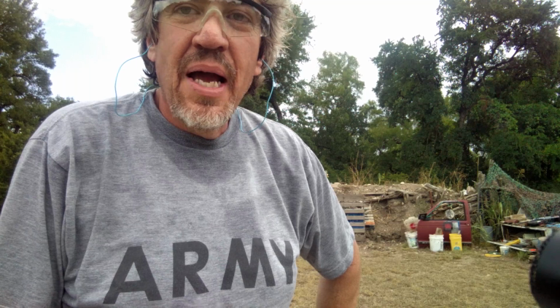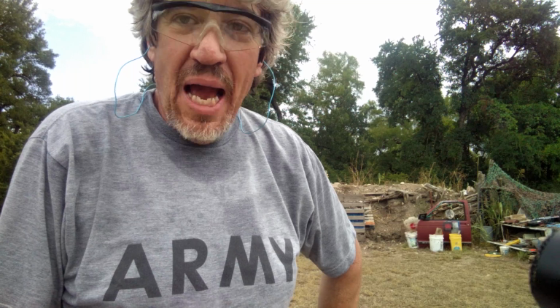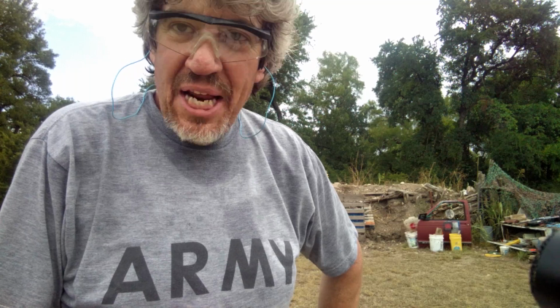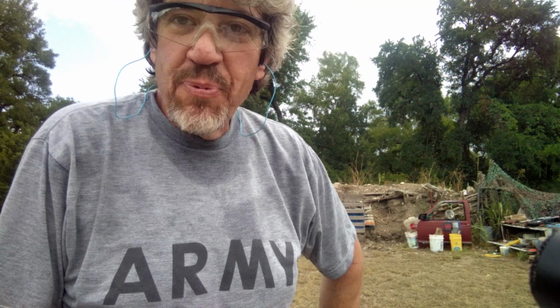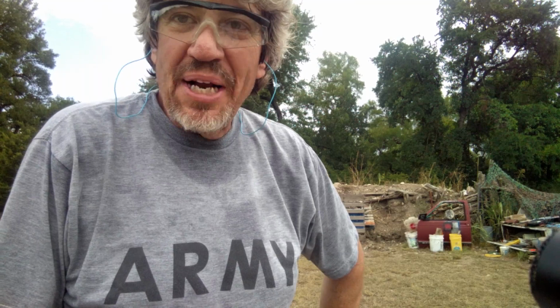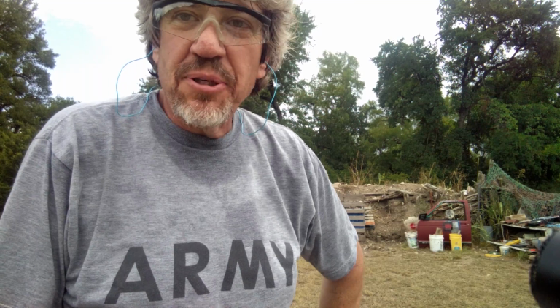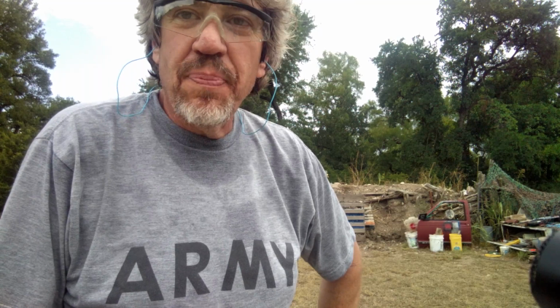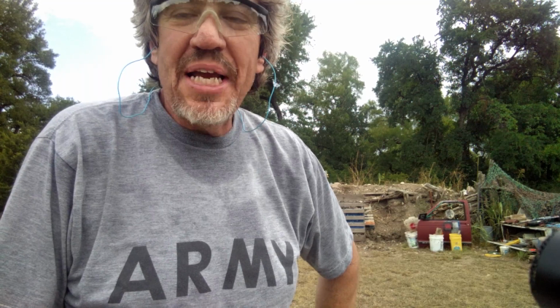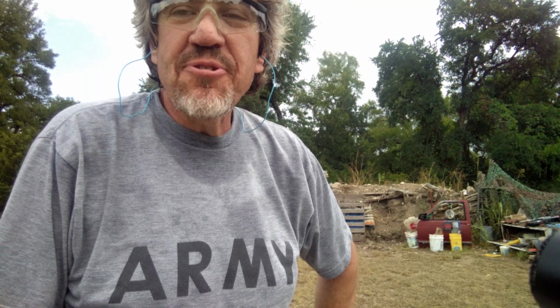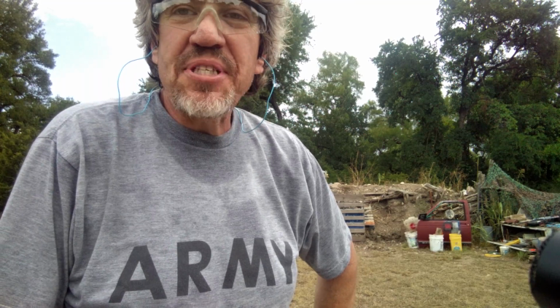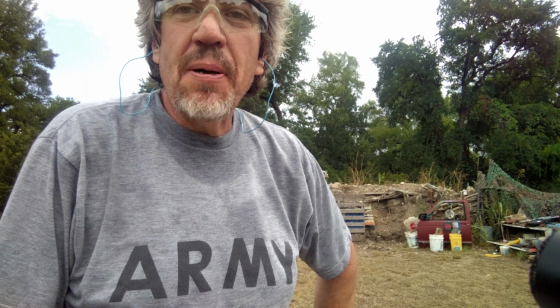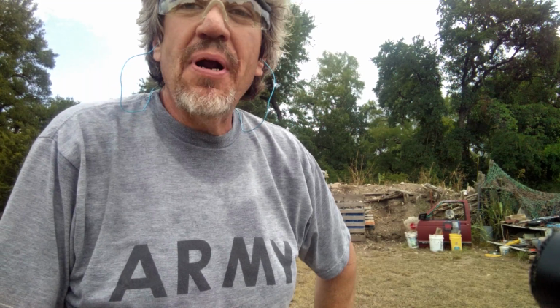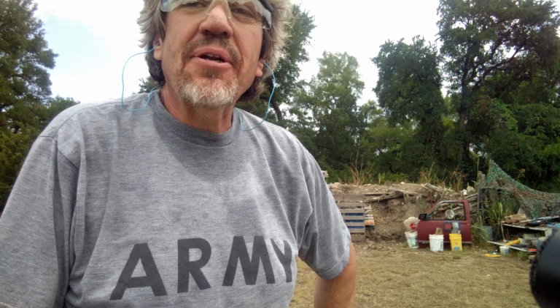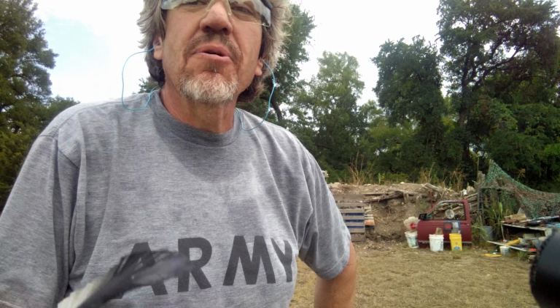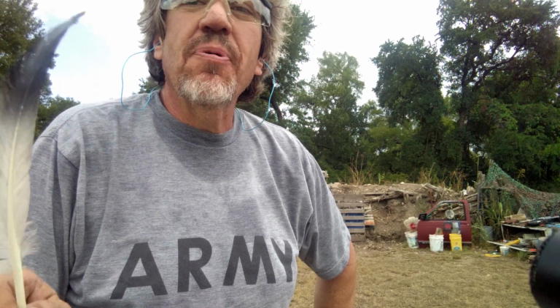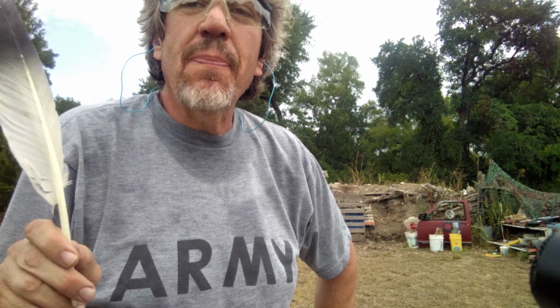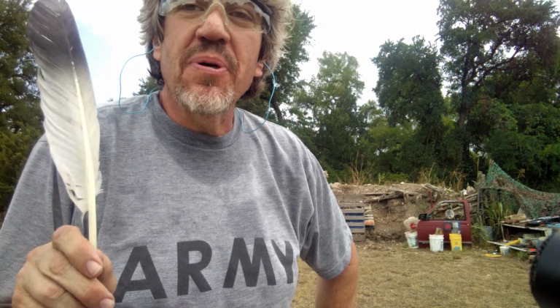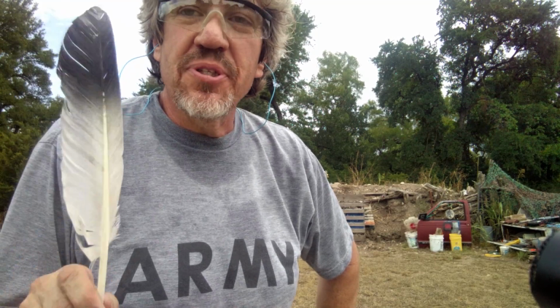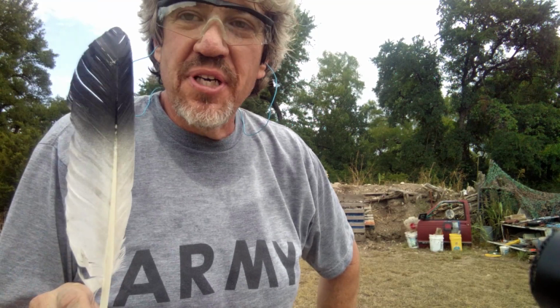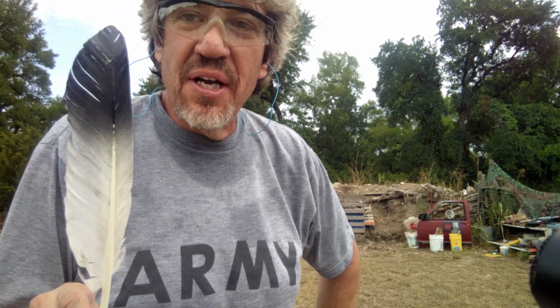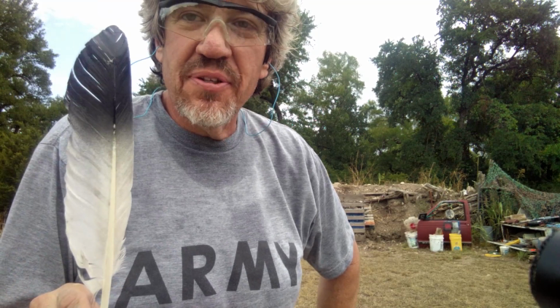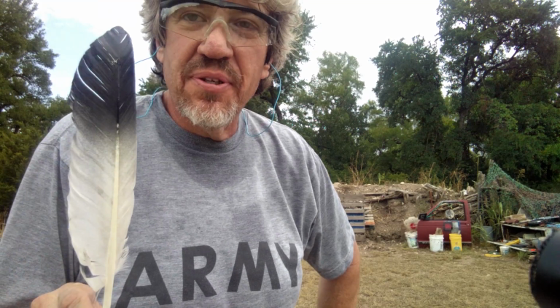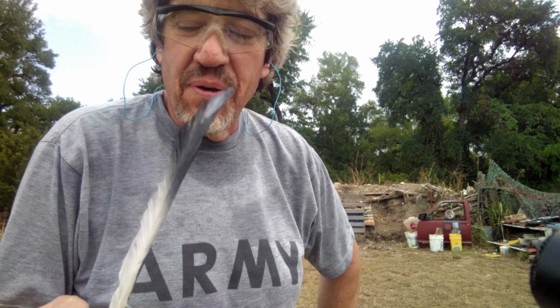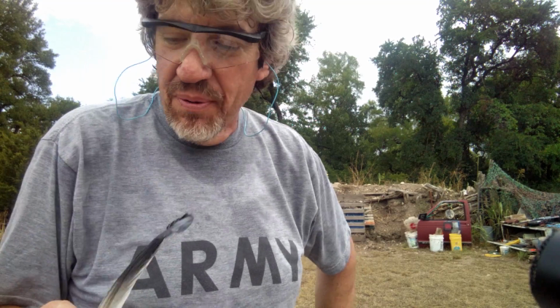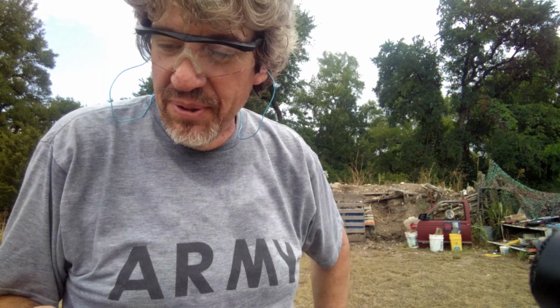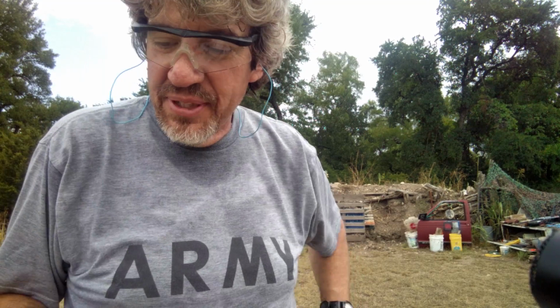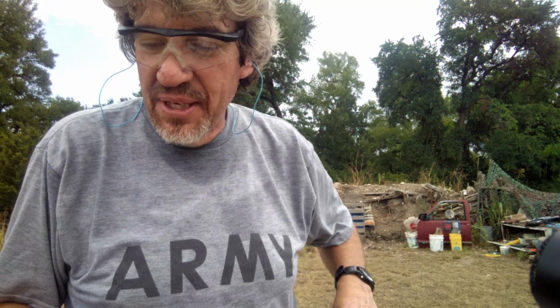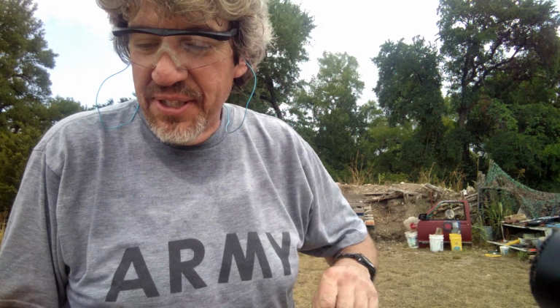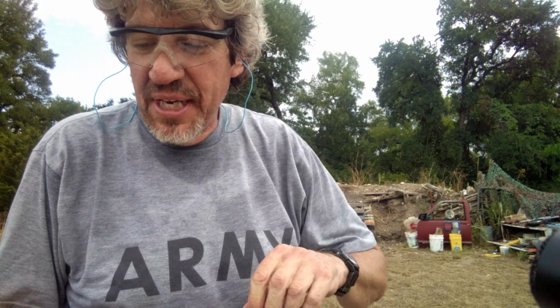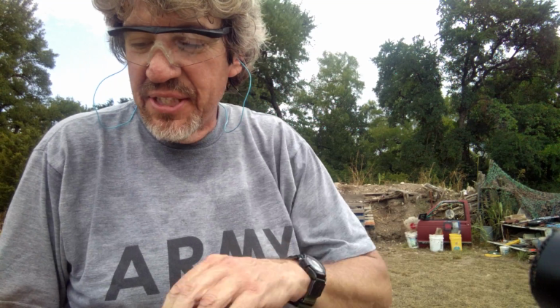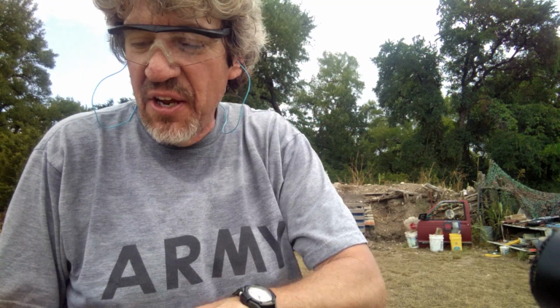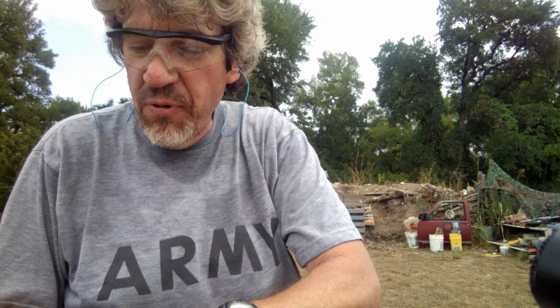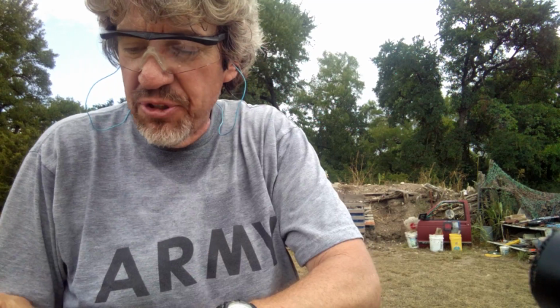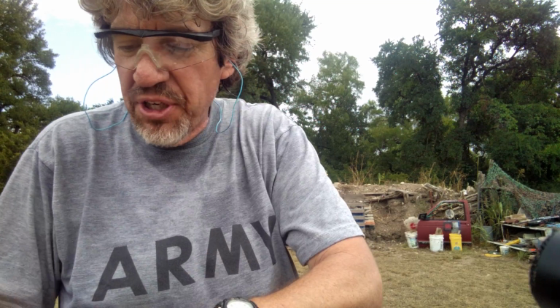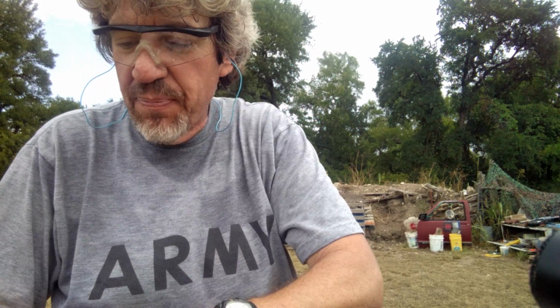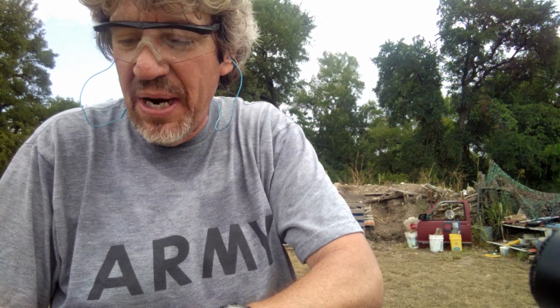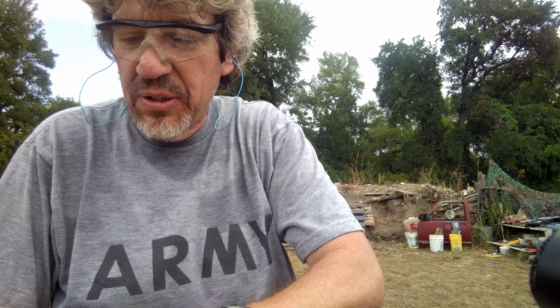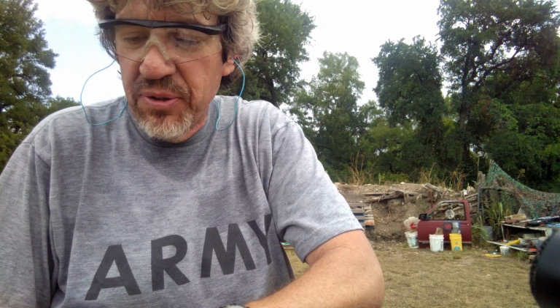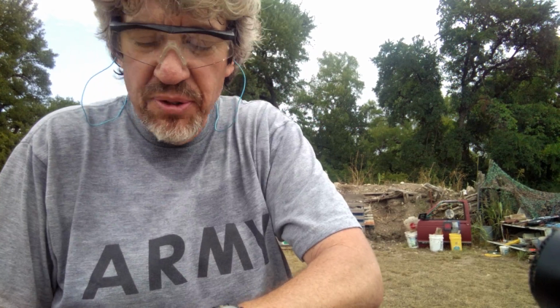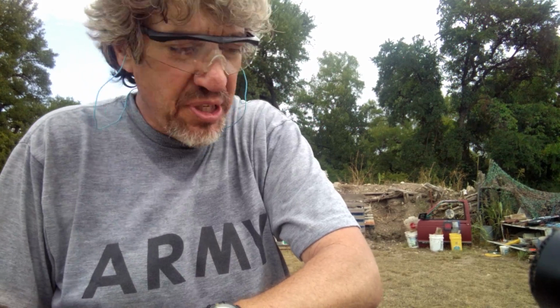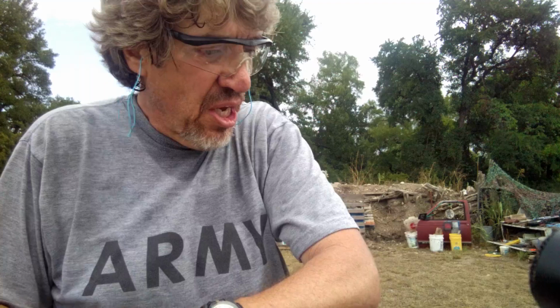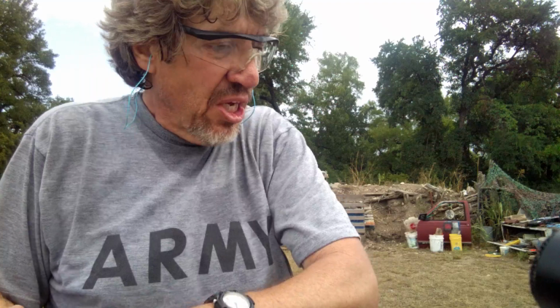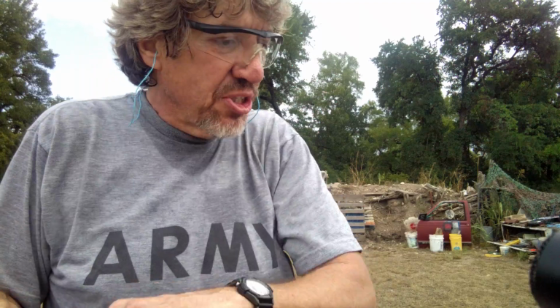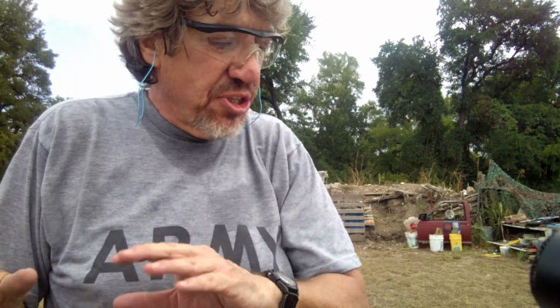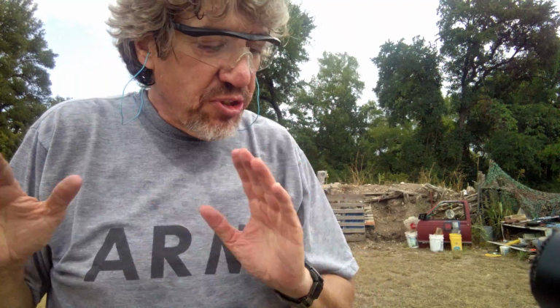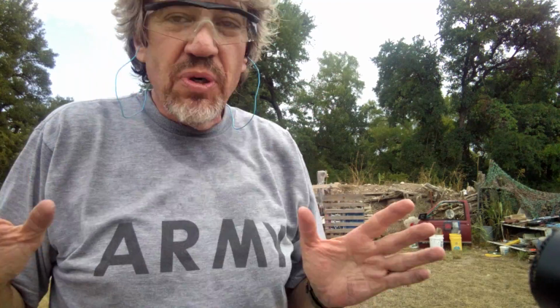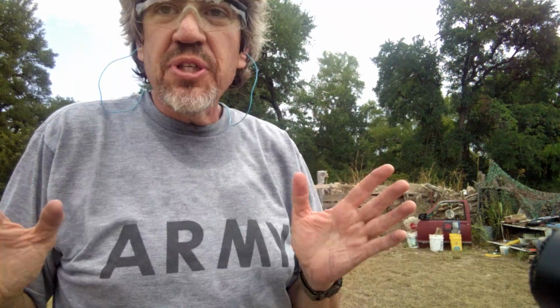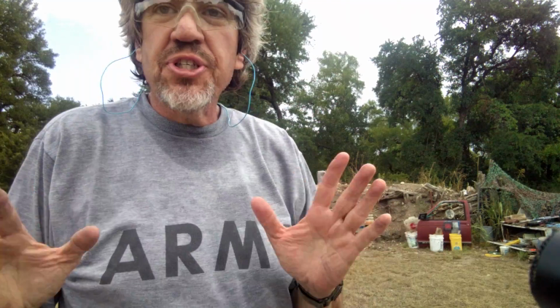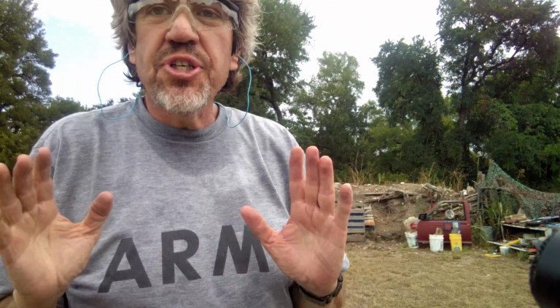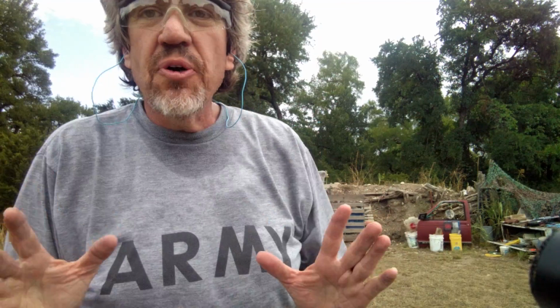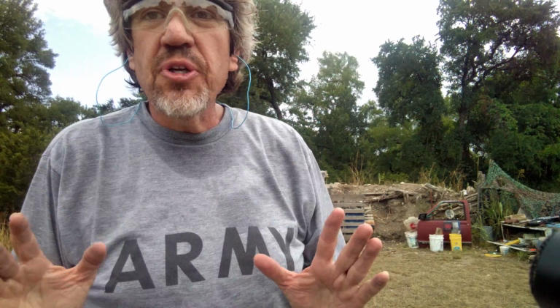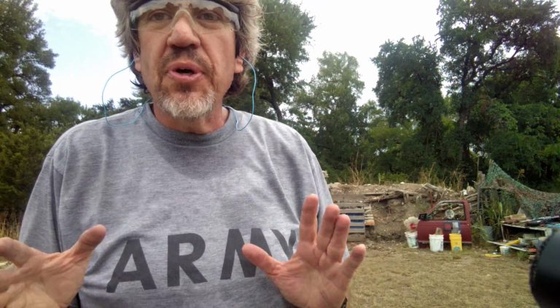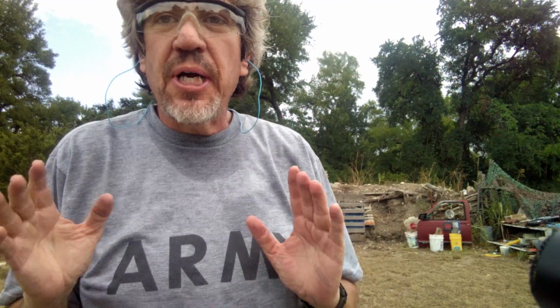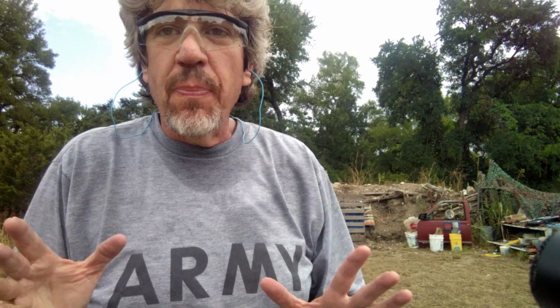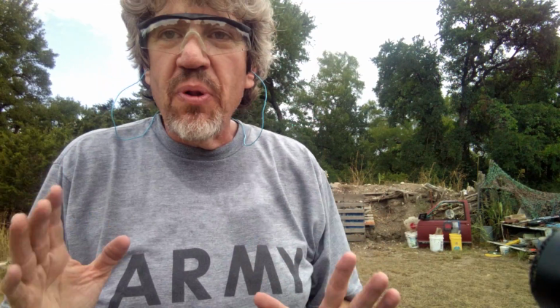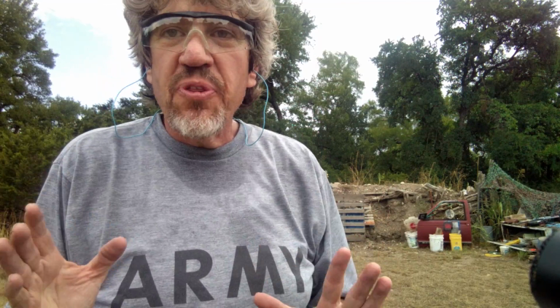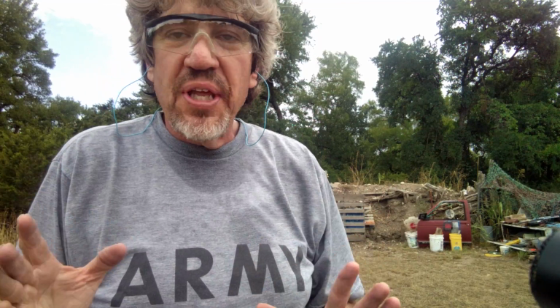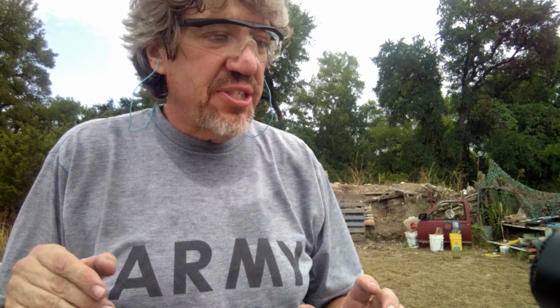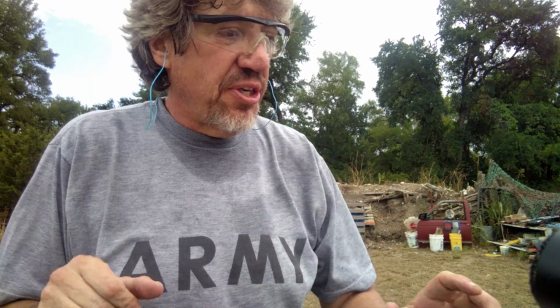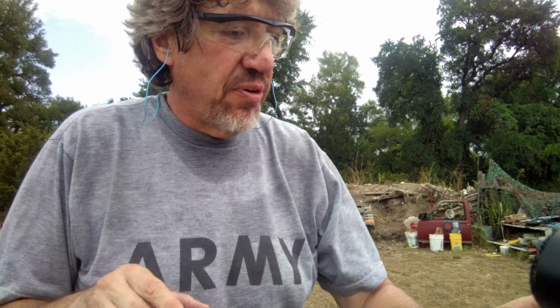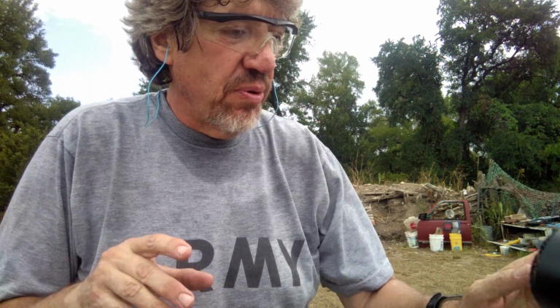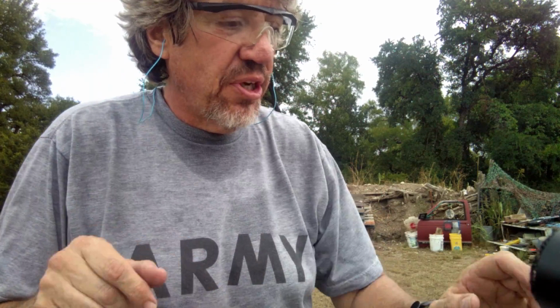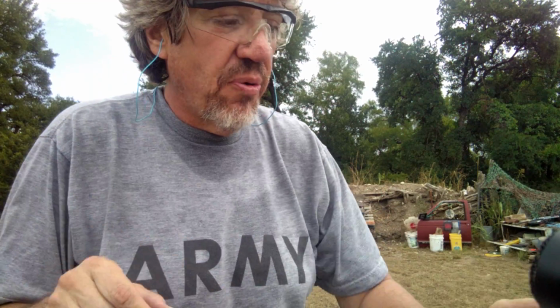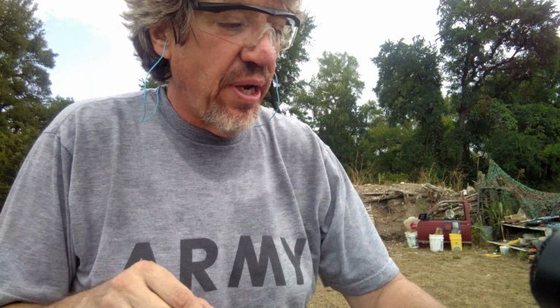Howdy Practical Patriots and Practical Preppers. Hey folks, I'm the Practical Nurse. Just wanted to show you a couple of things here really quick.